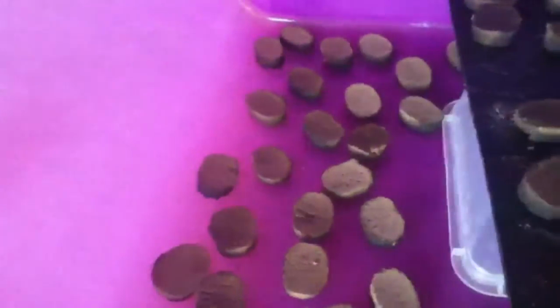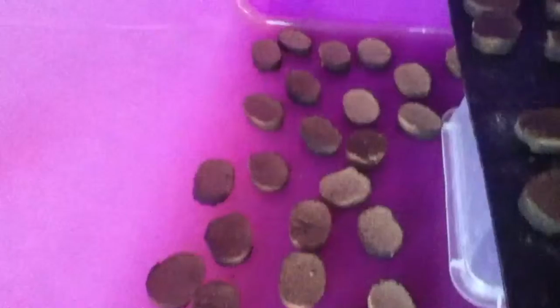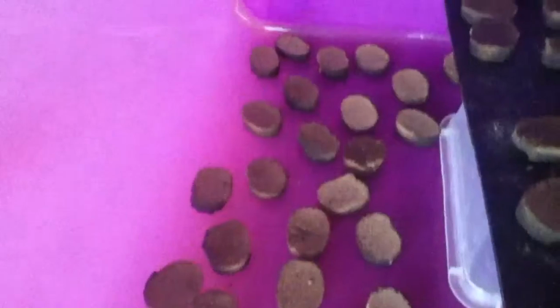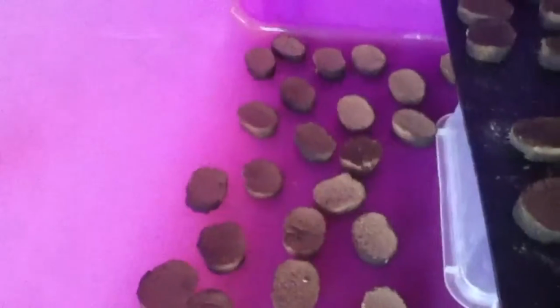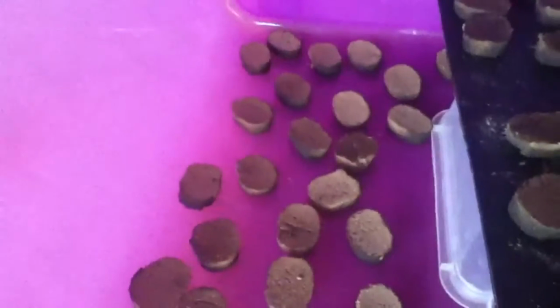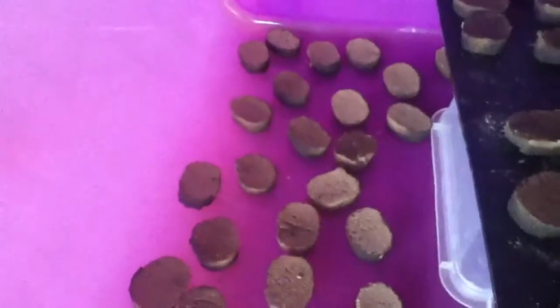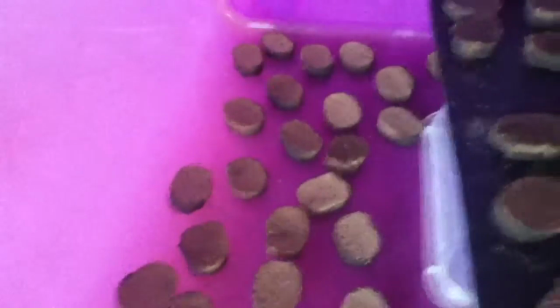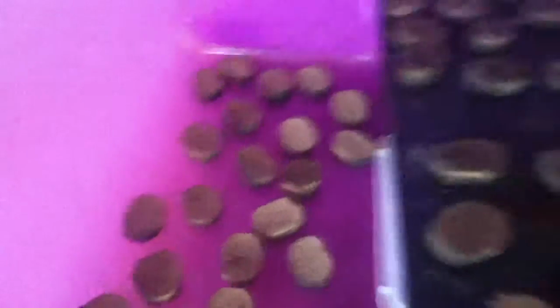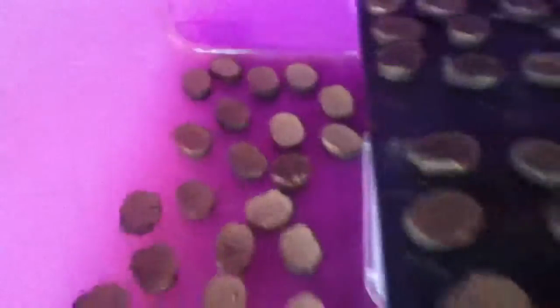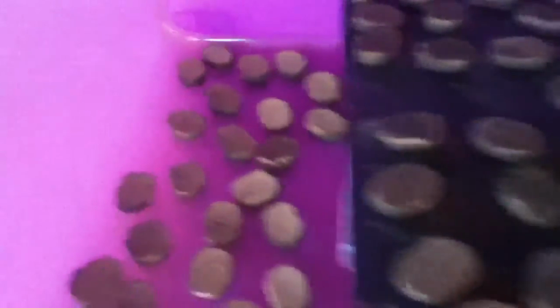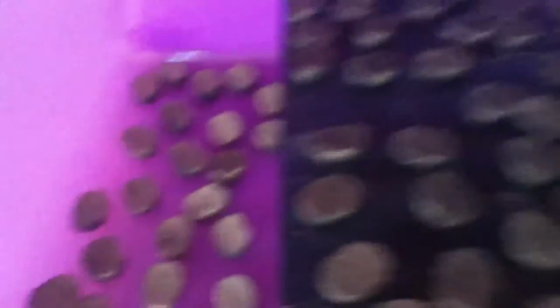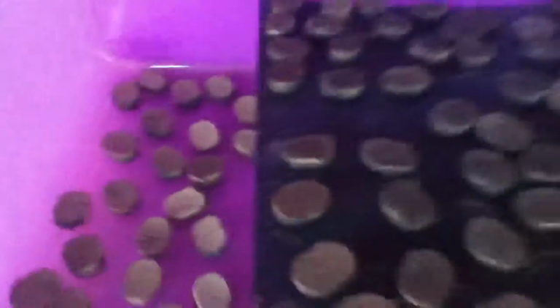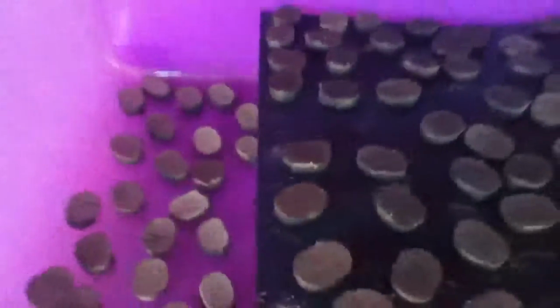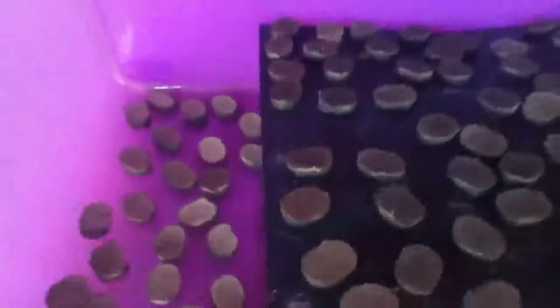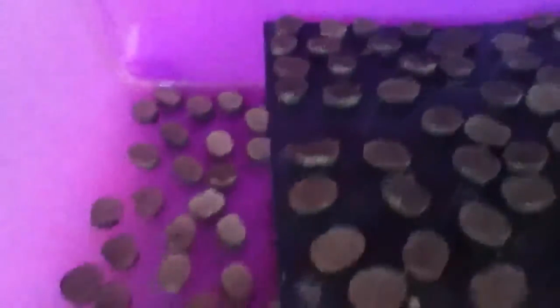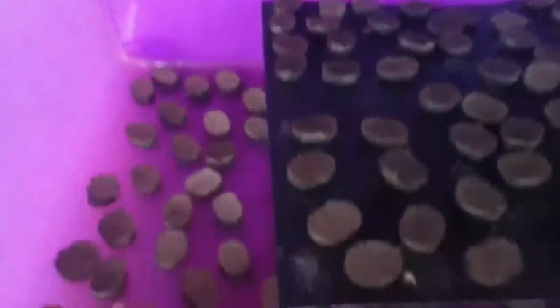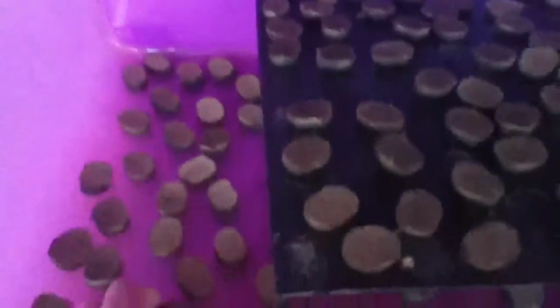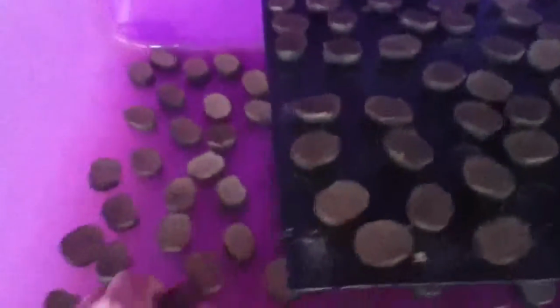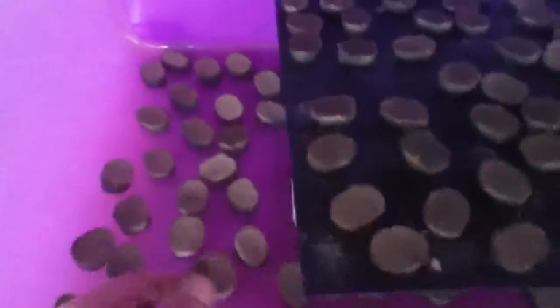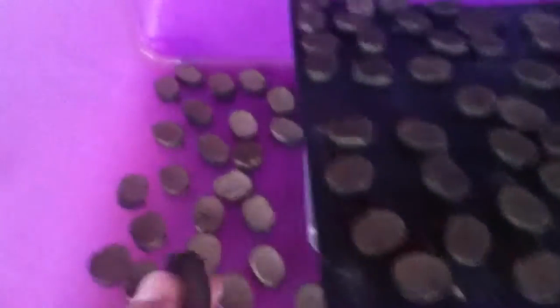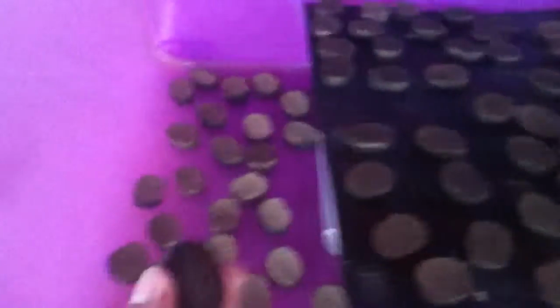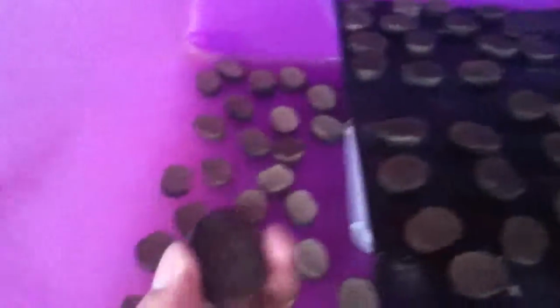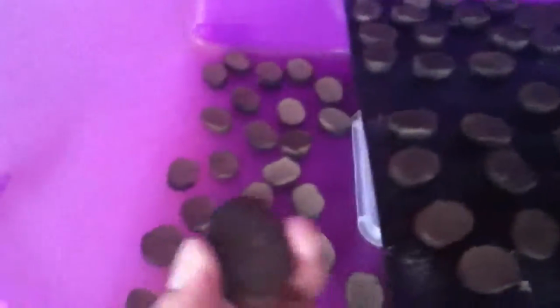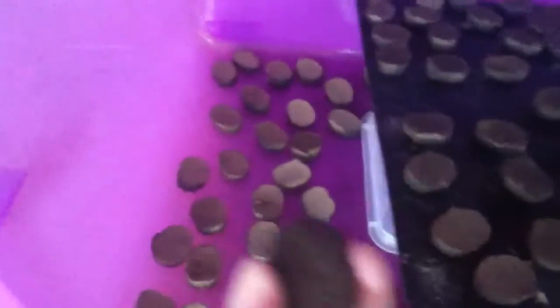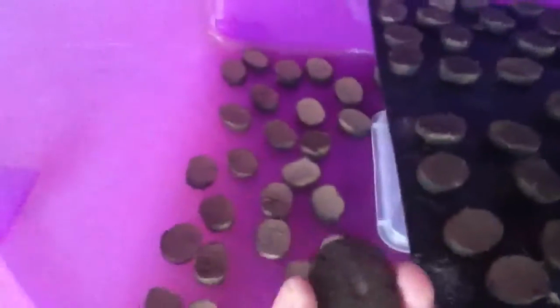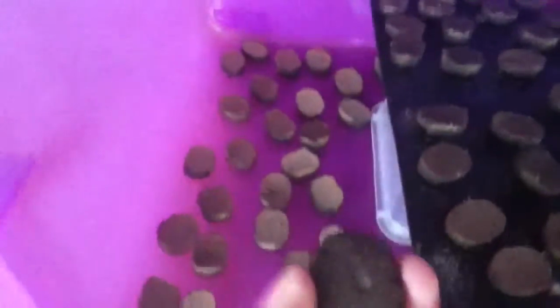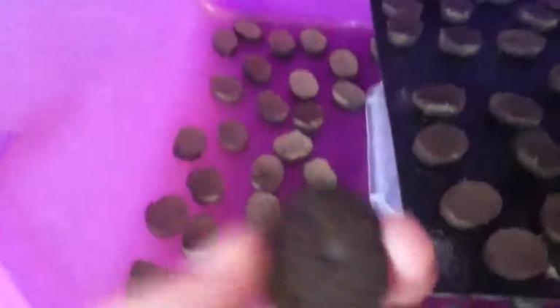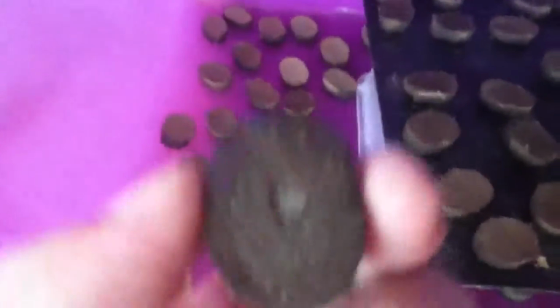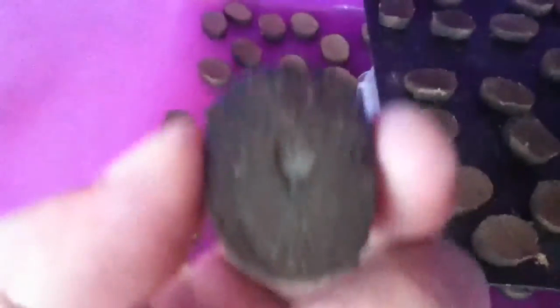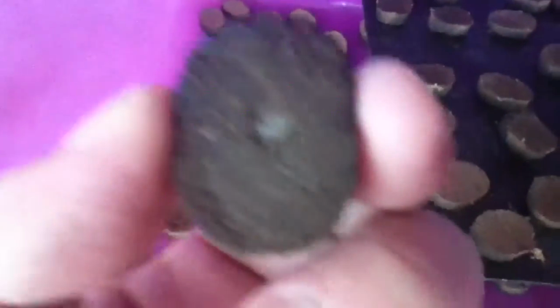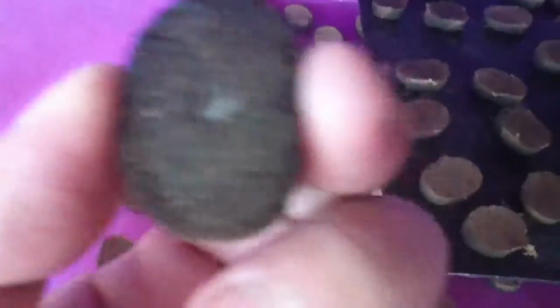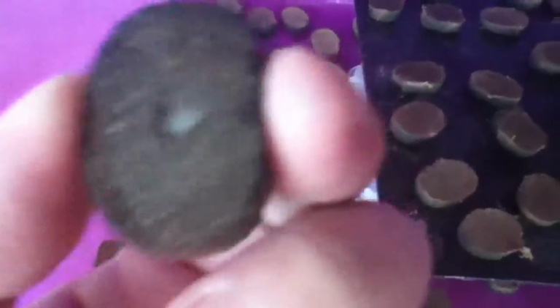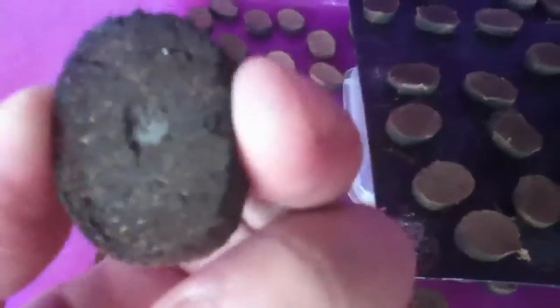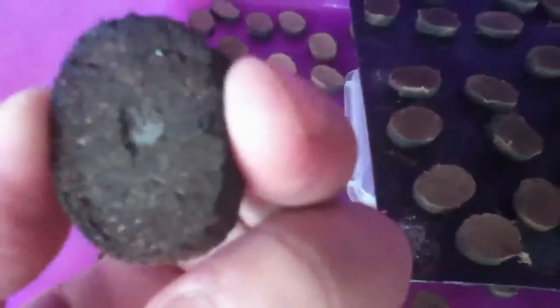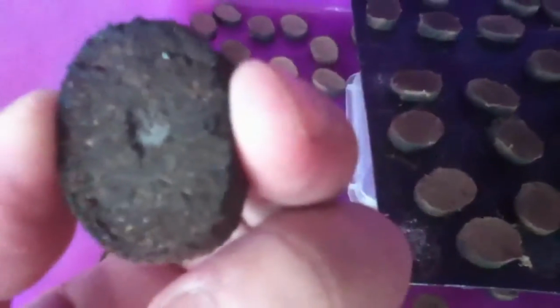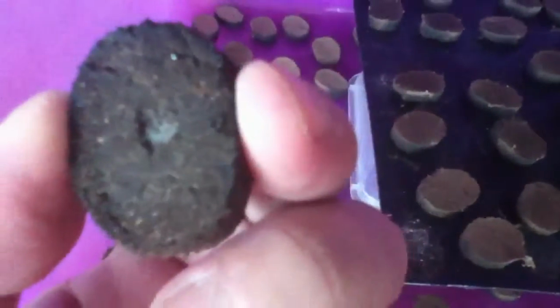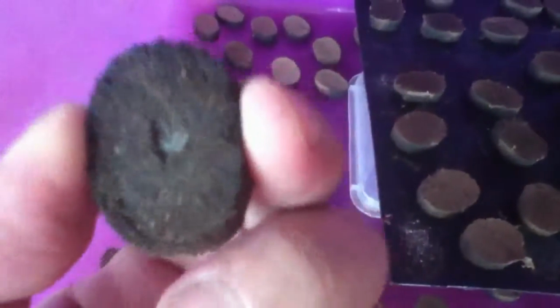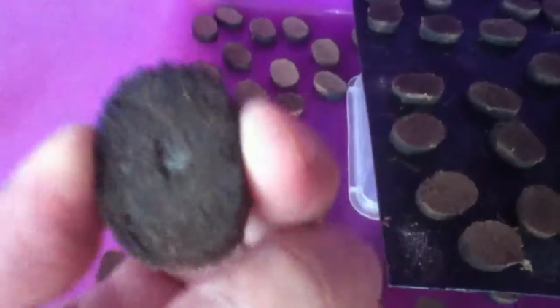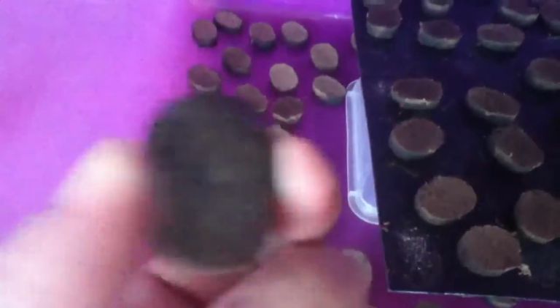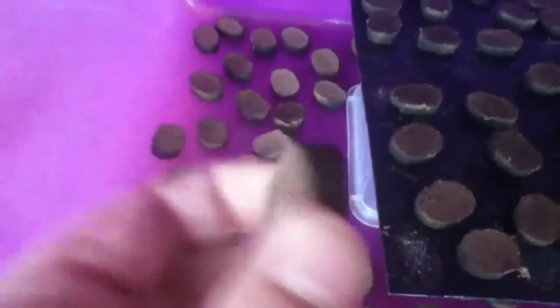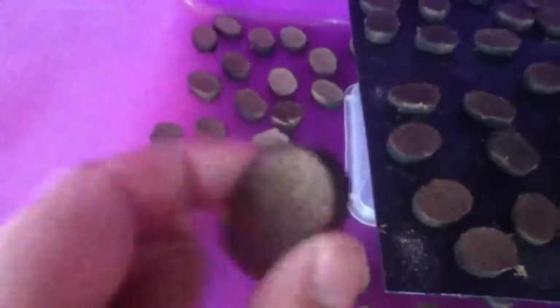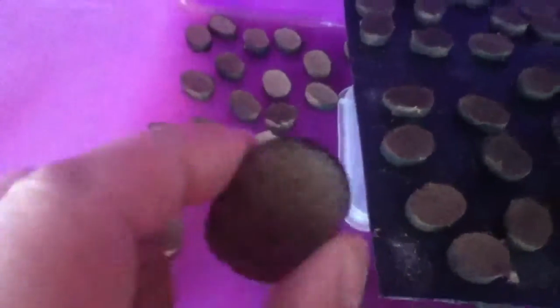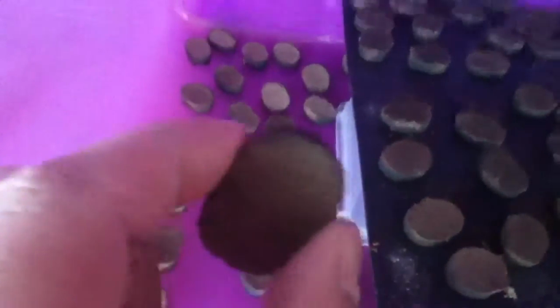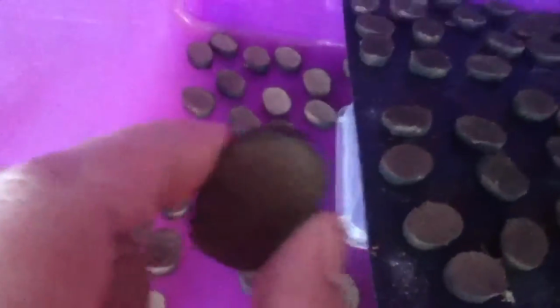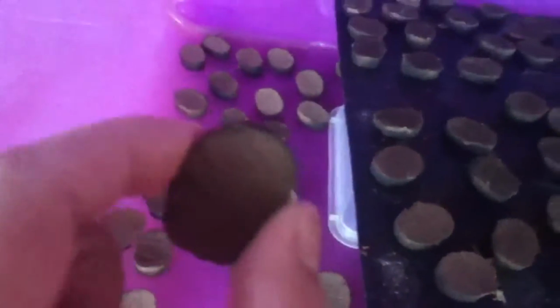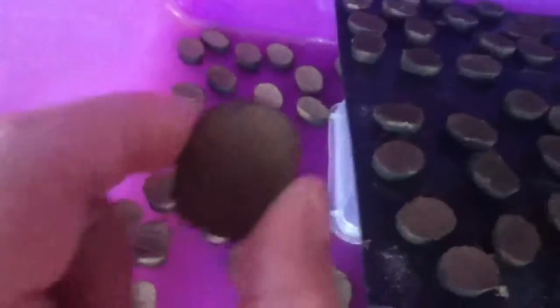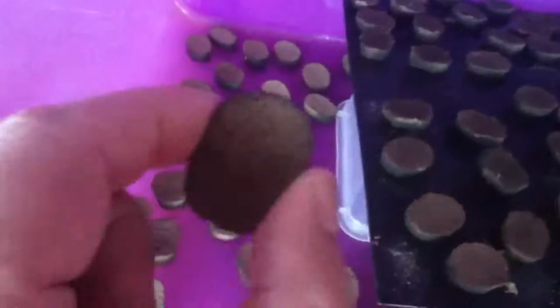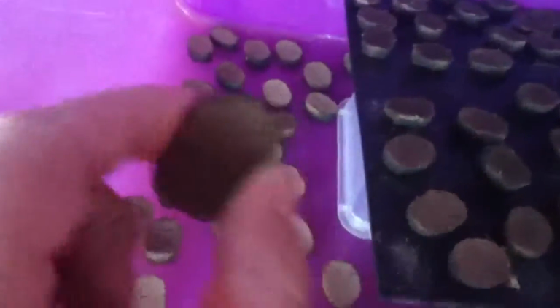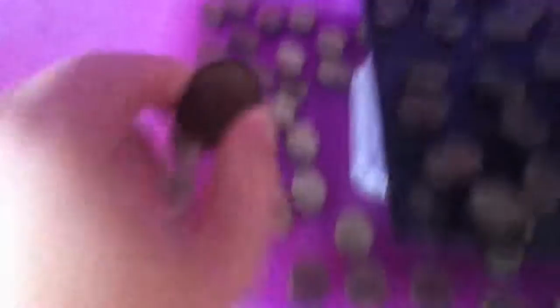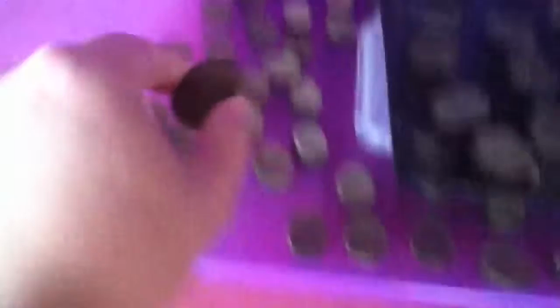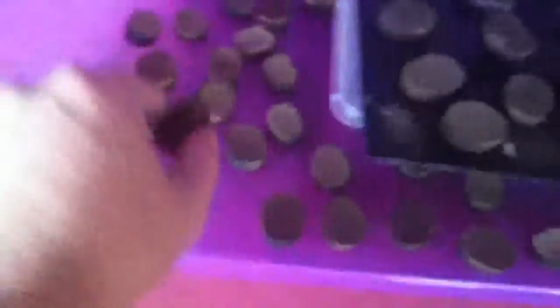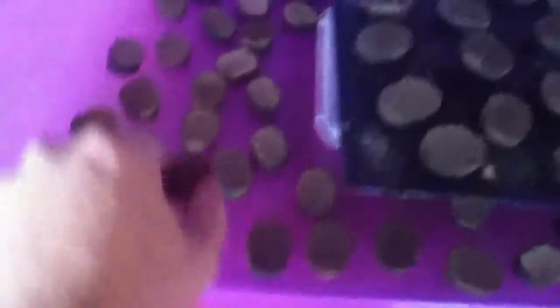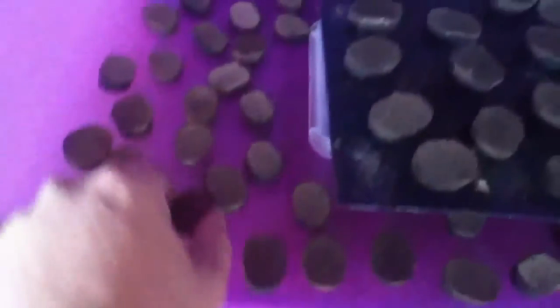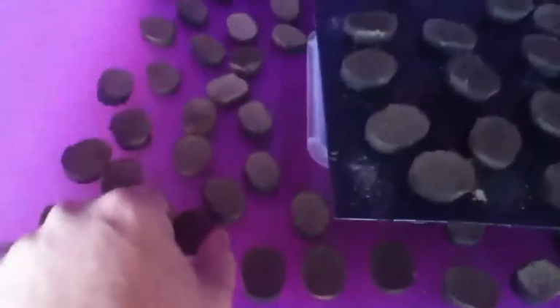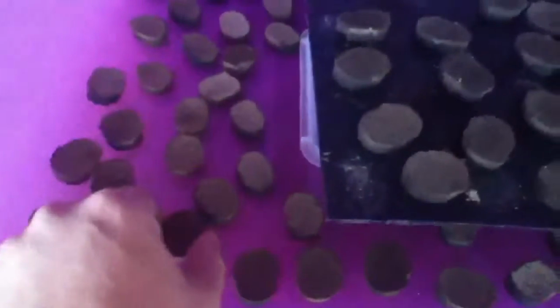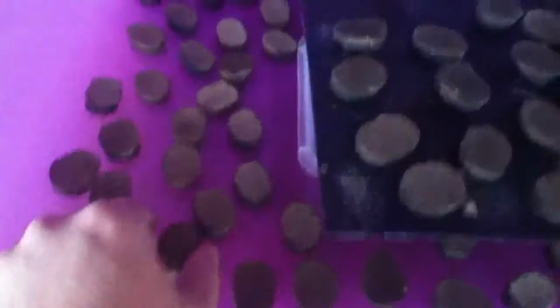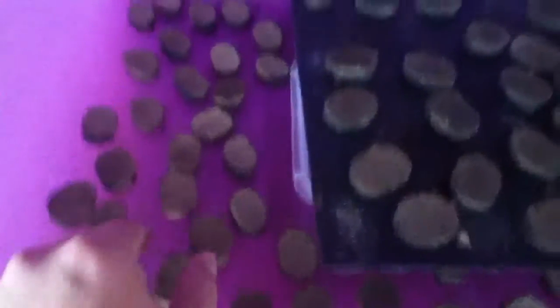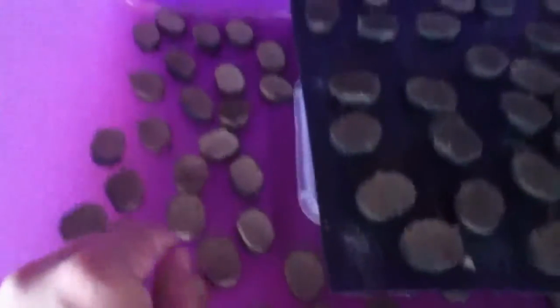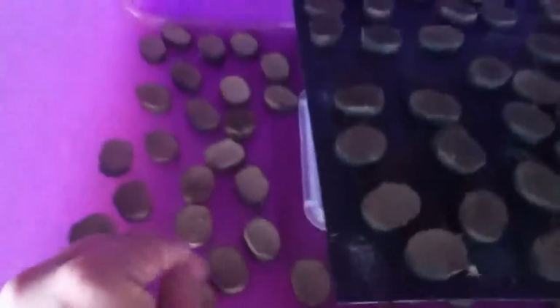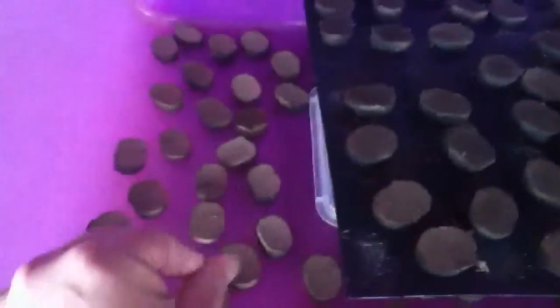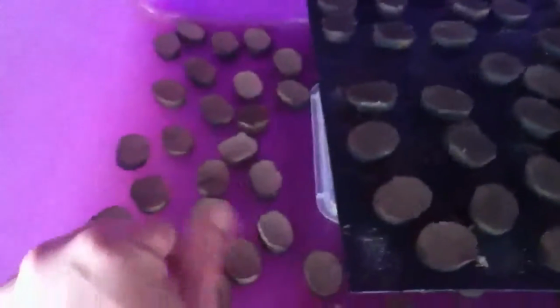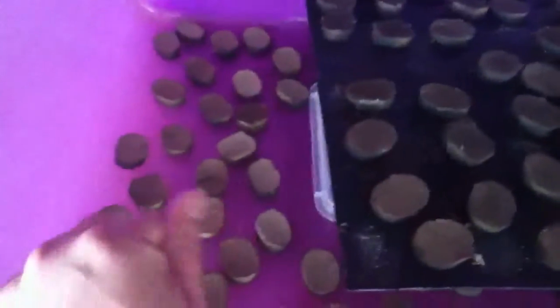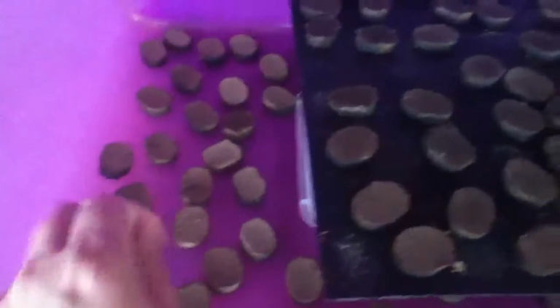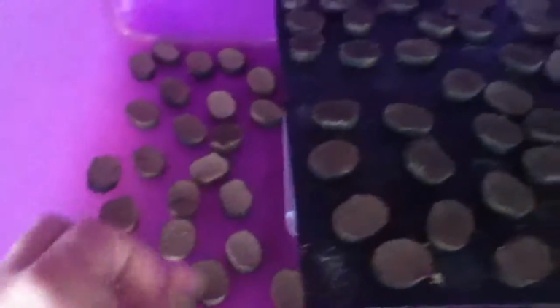All dry. I mixed them up yesterday and pressed them out.